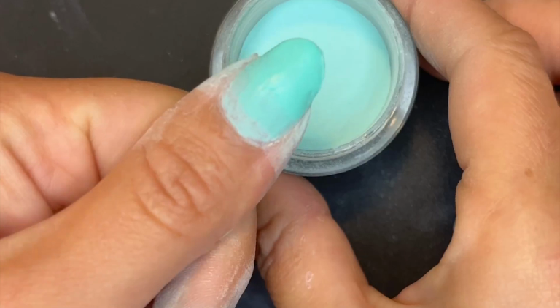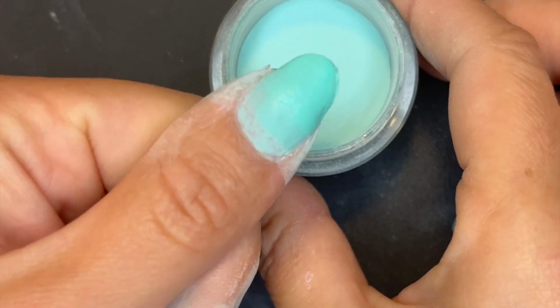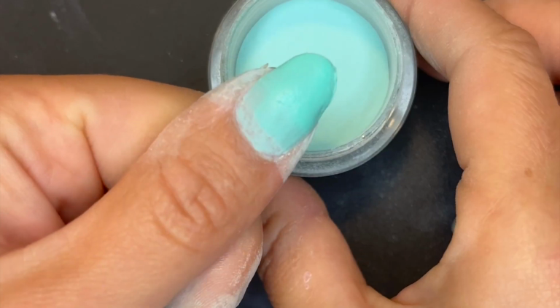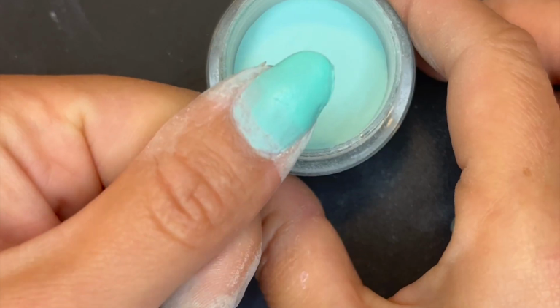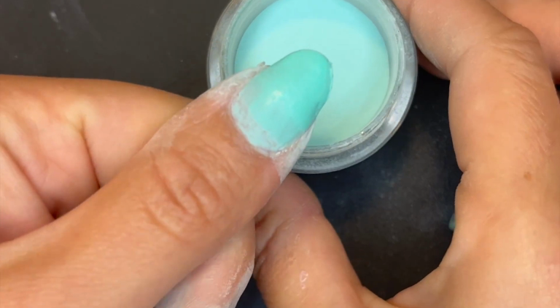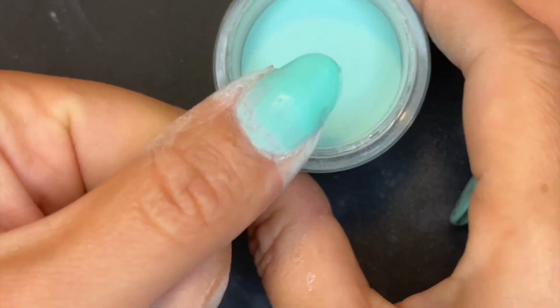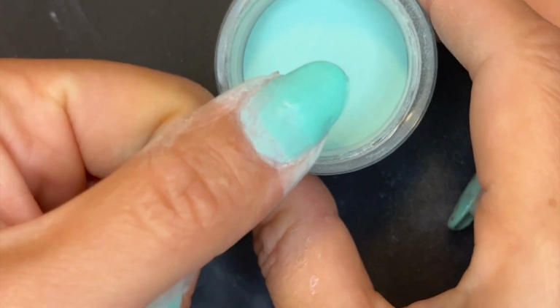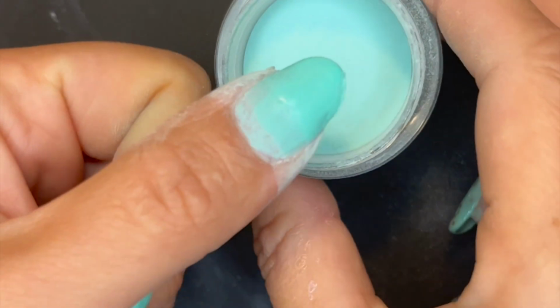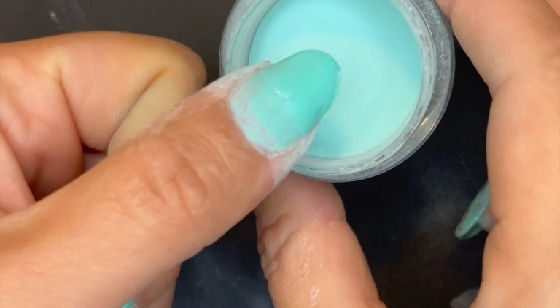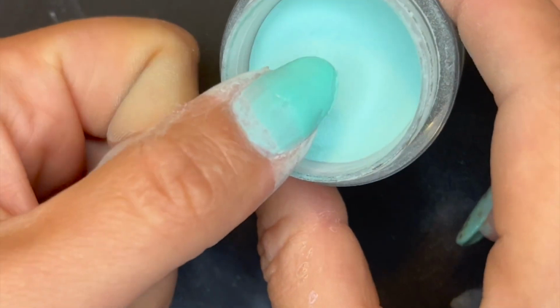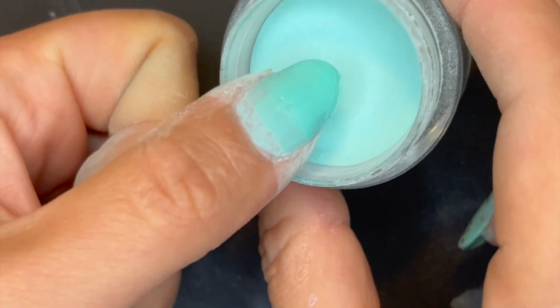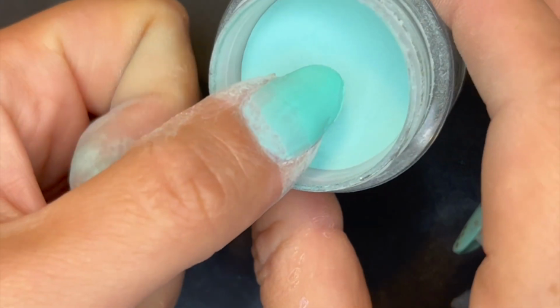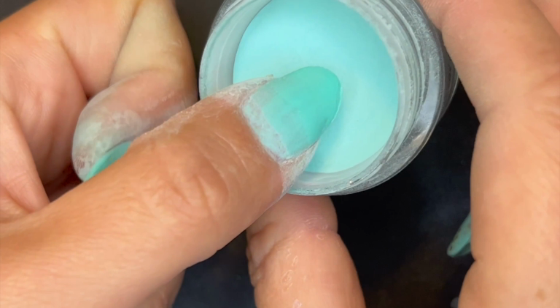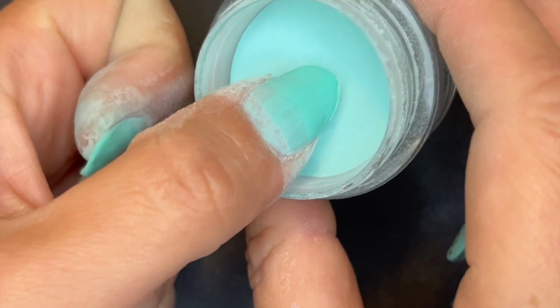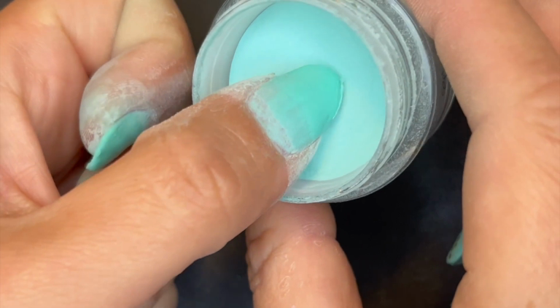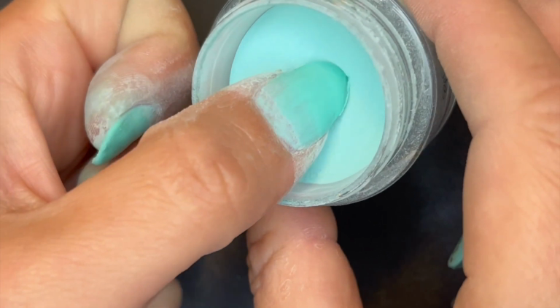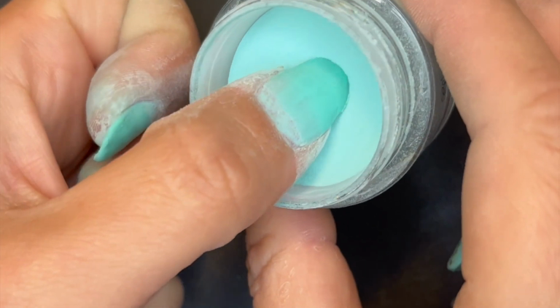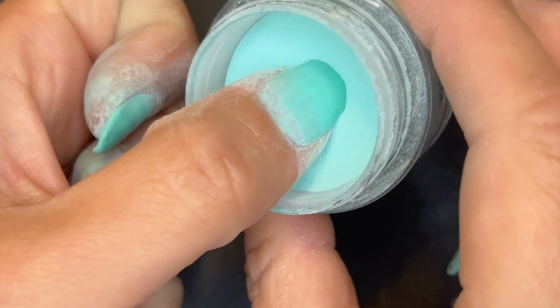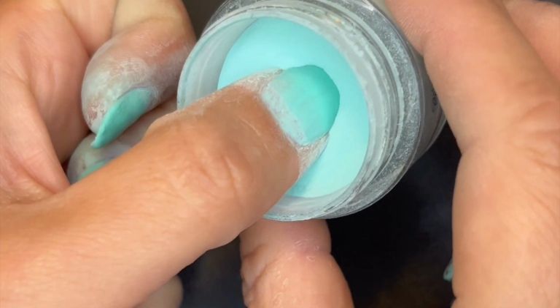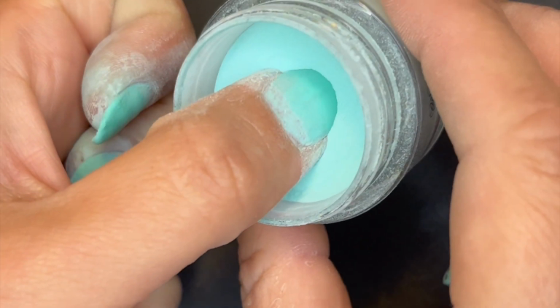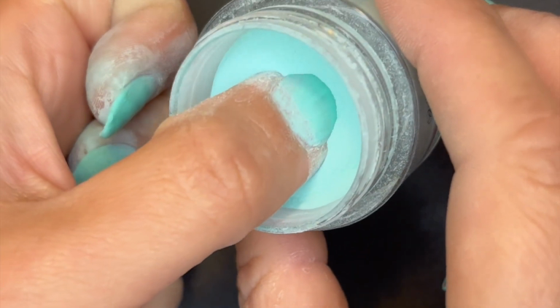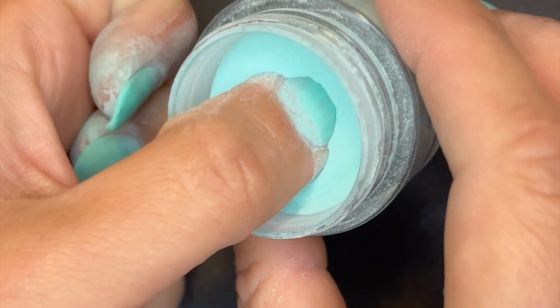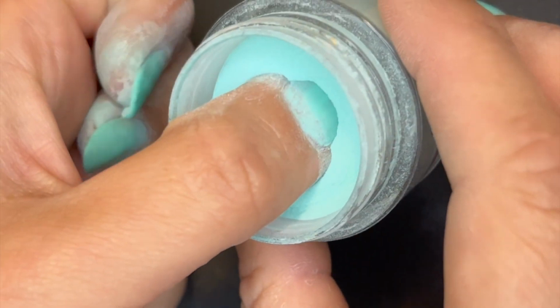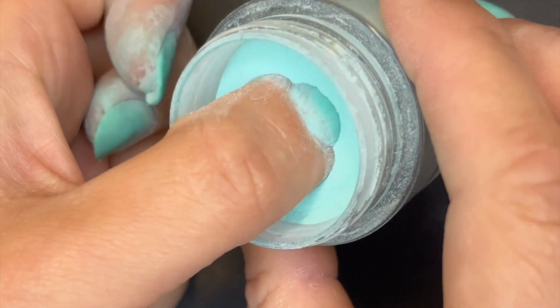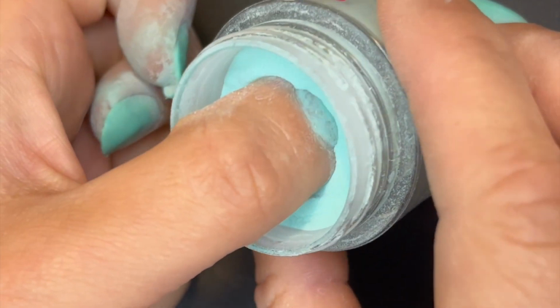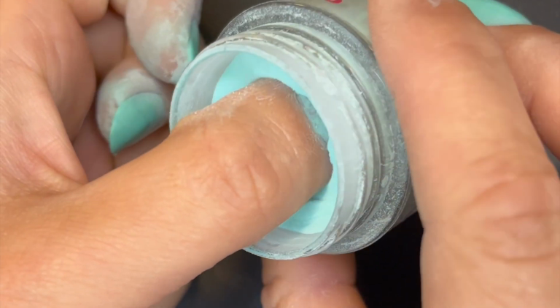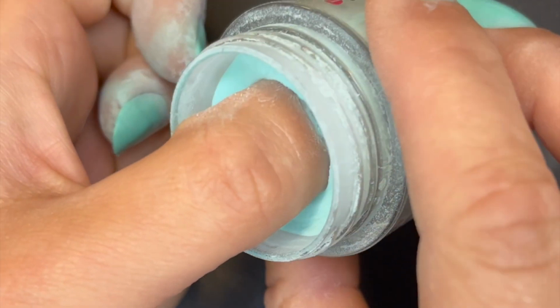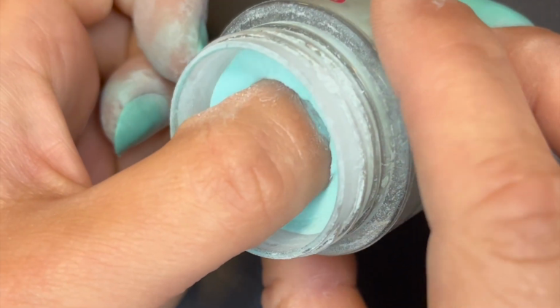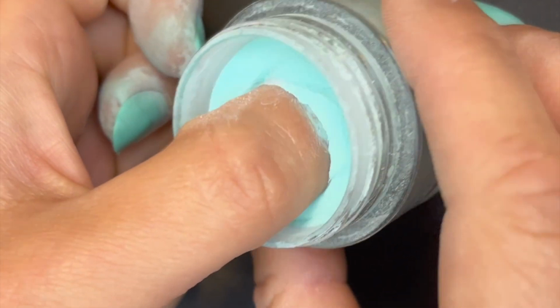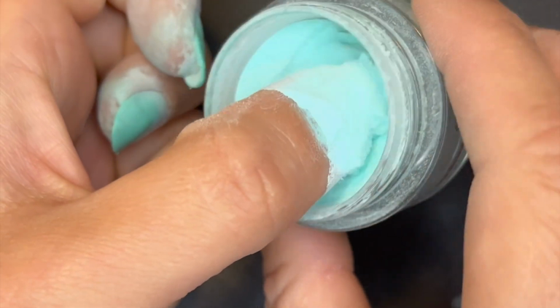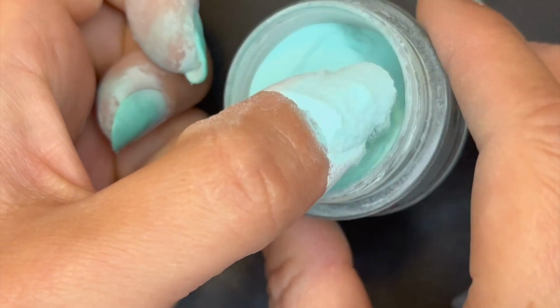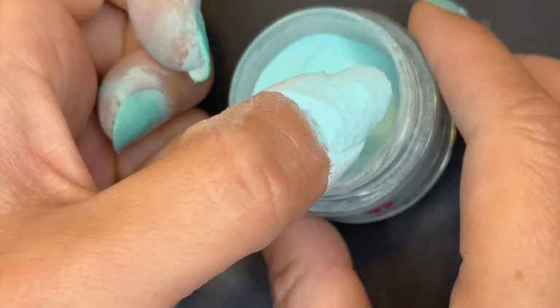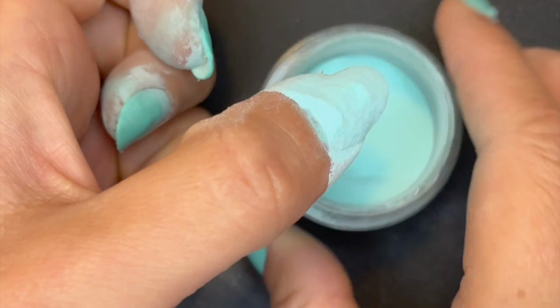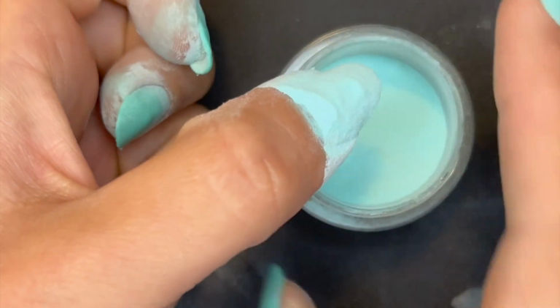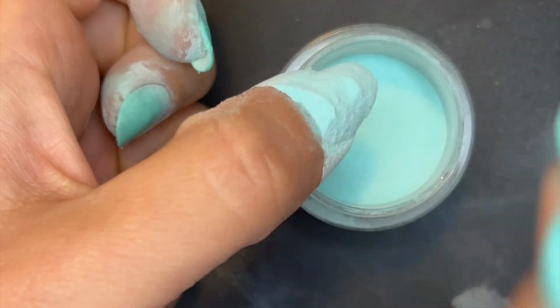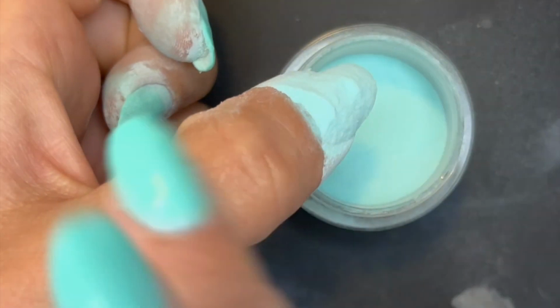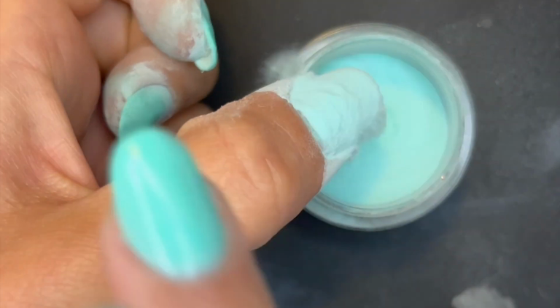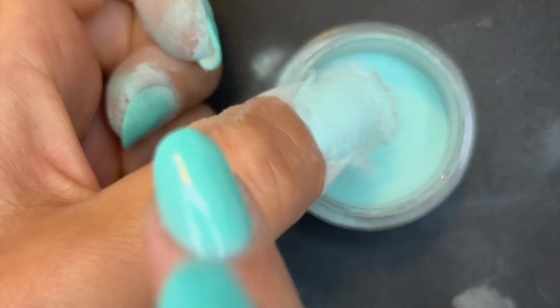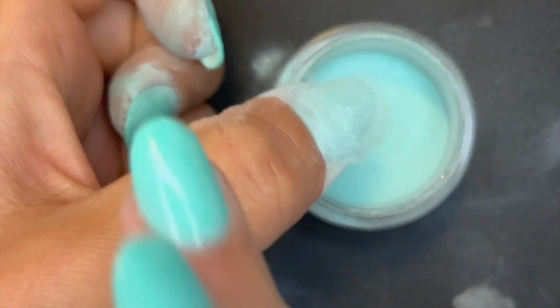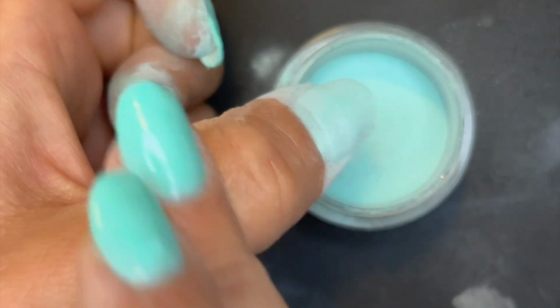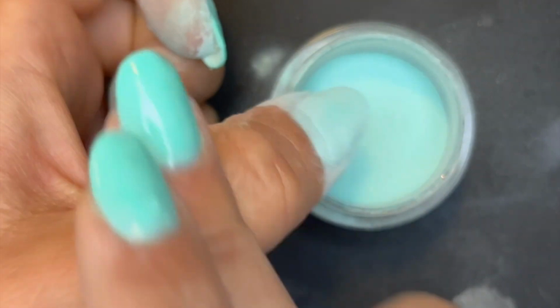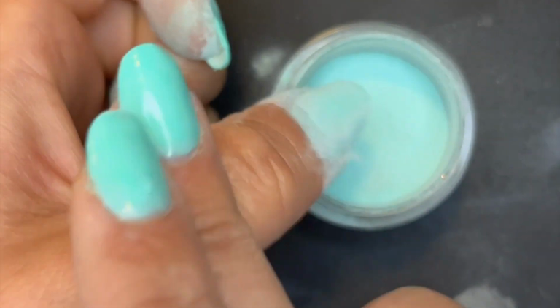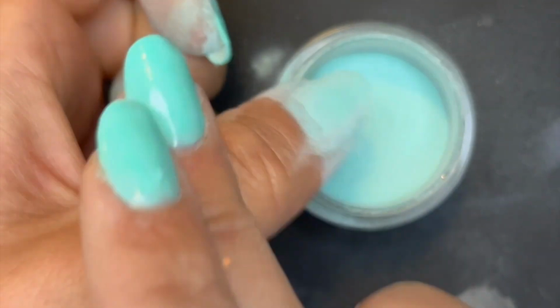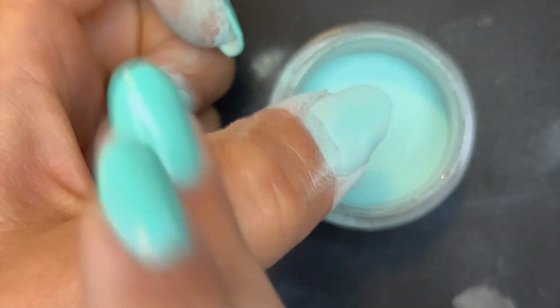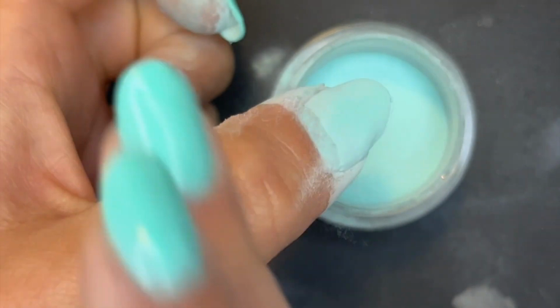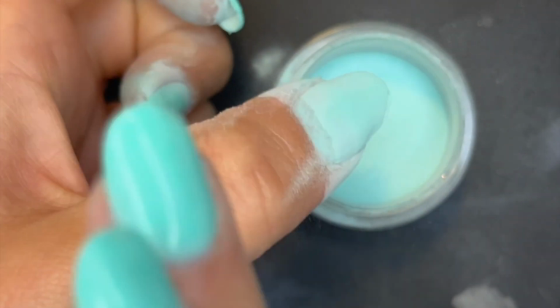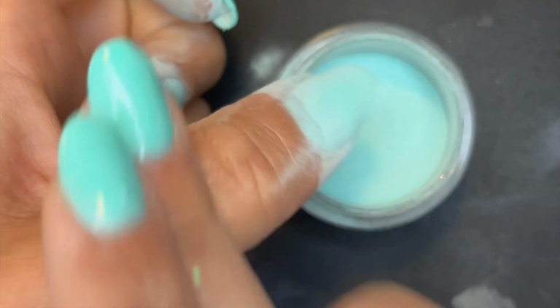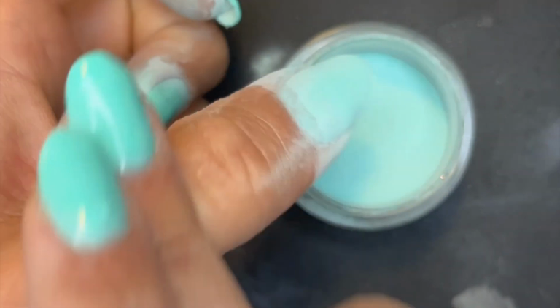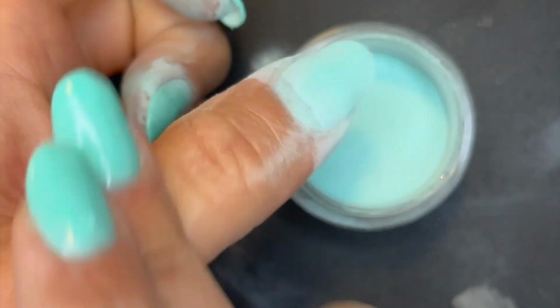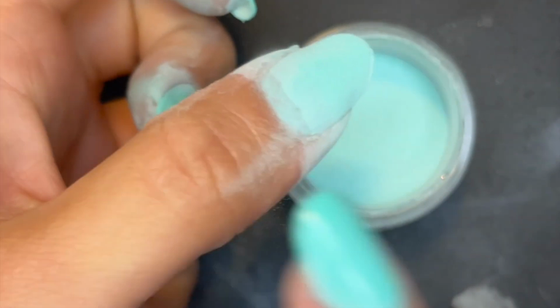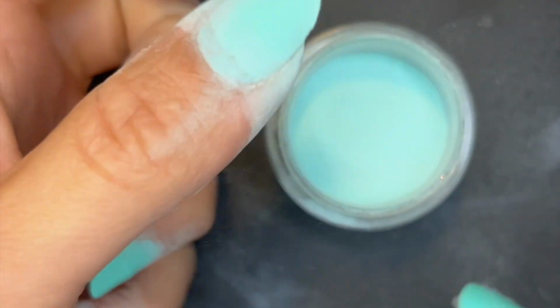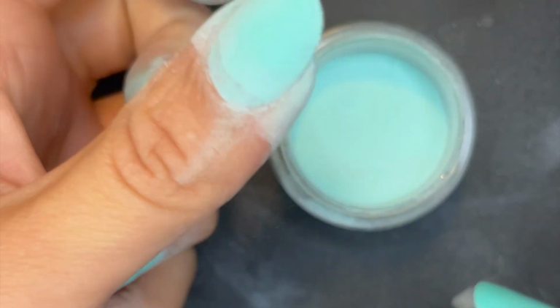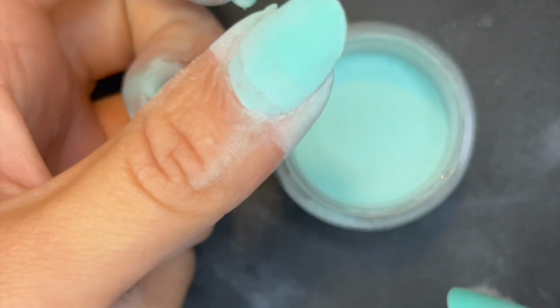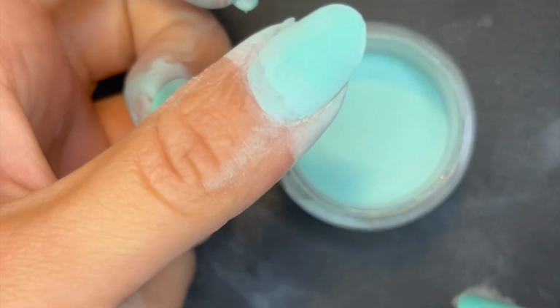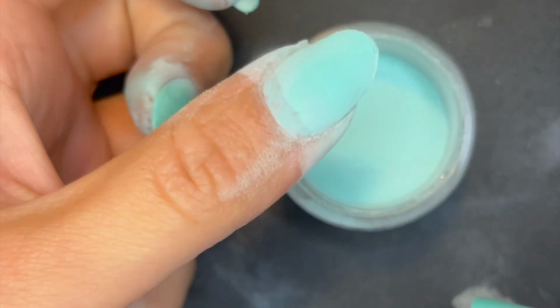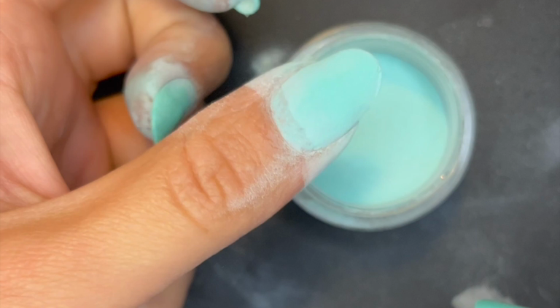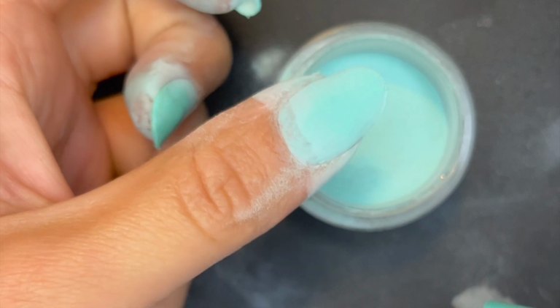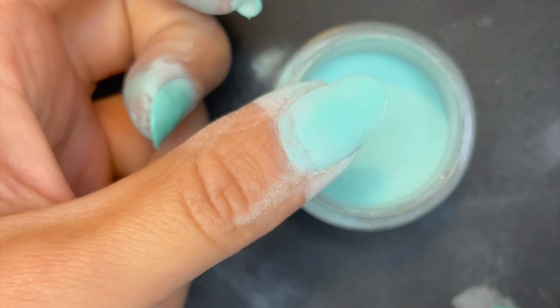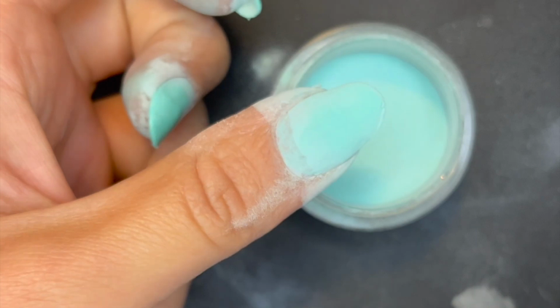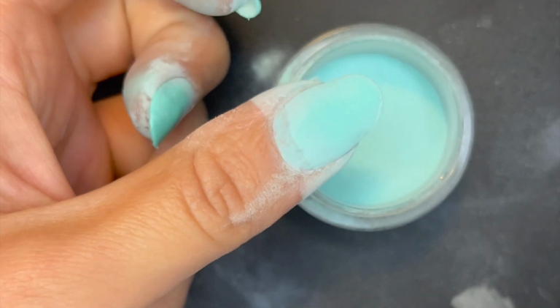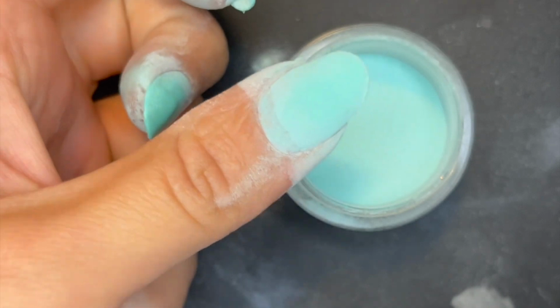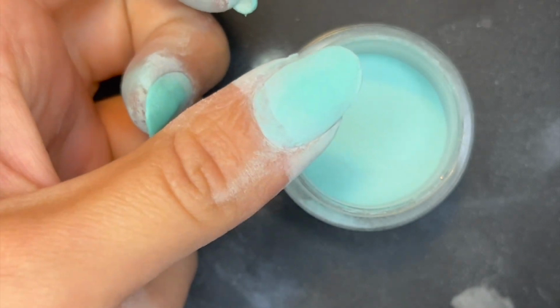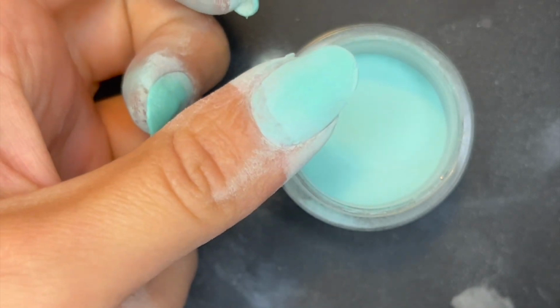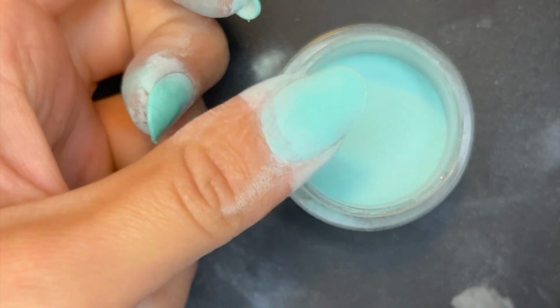If you notice that your nails still look wet, I recommend dipping your nail into the powder again. This will allow the extra powder to soak up any wetness and dry the liquid.